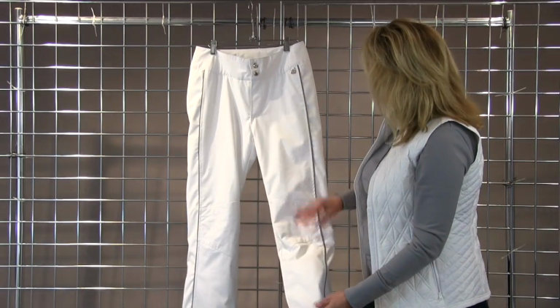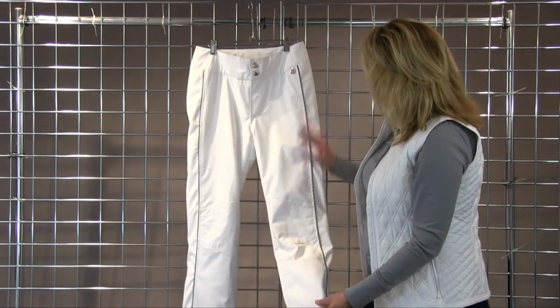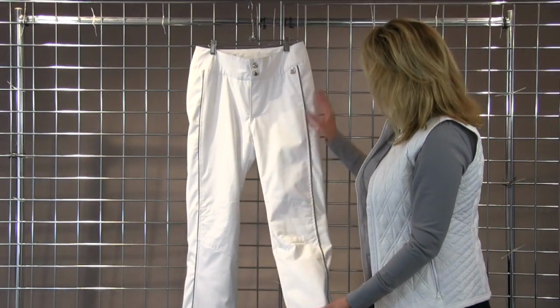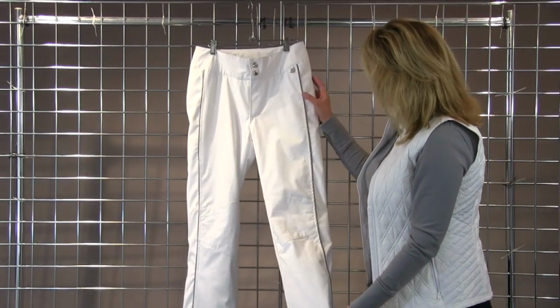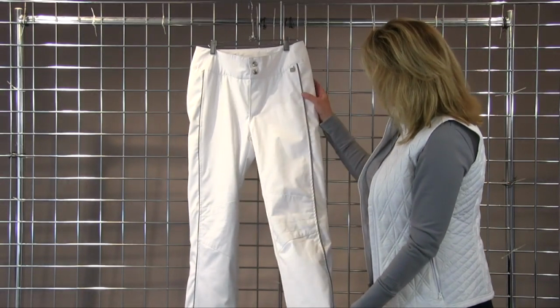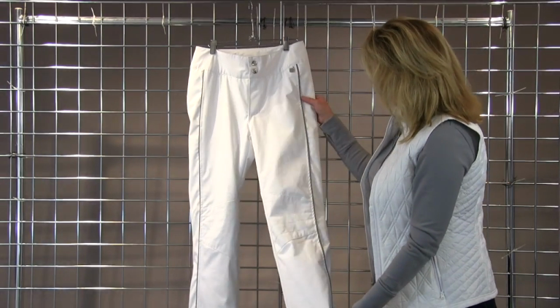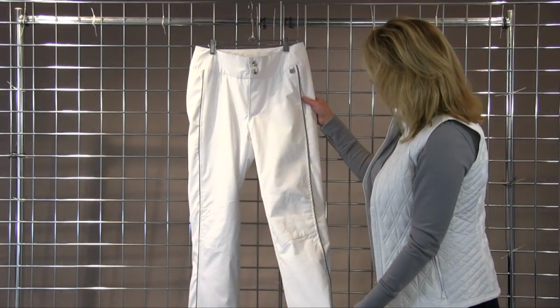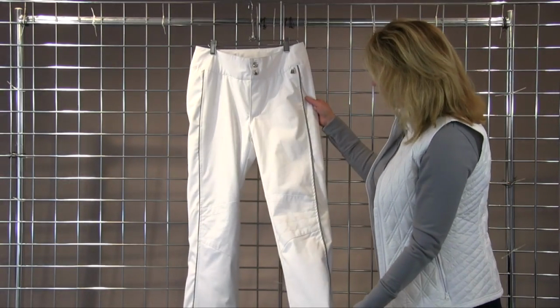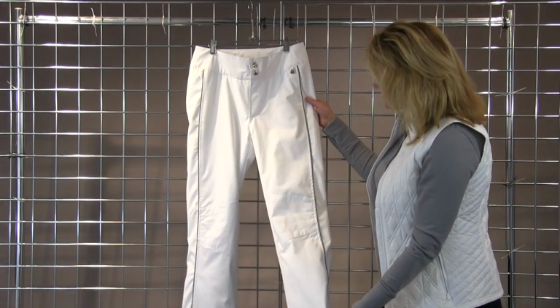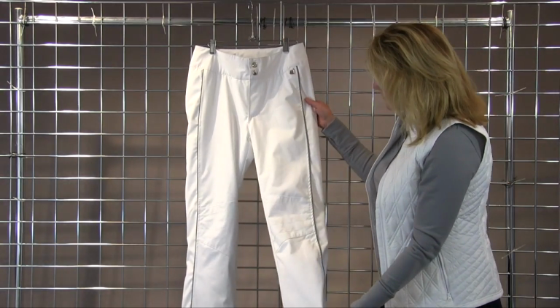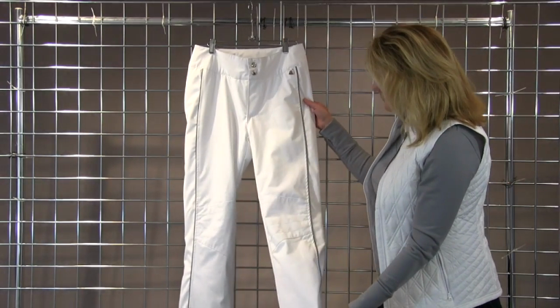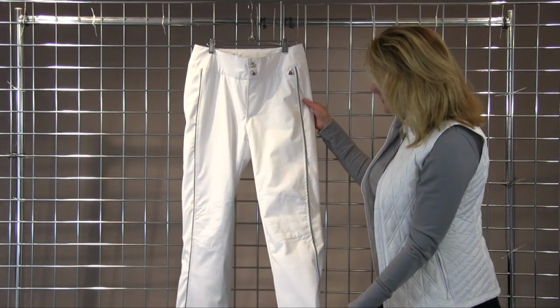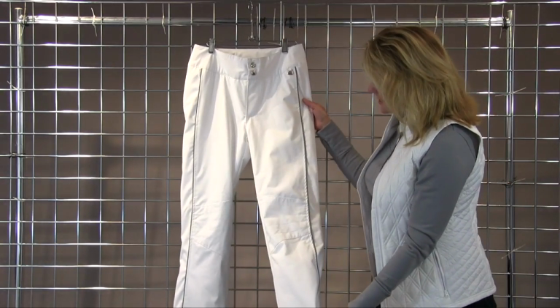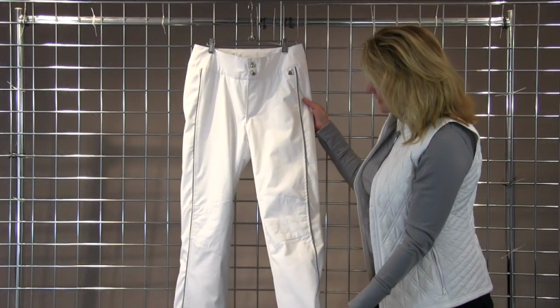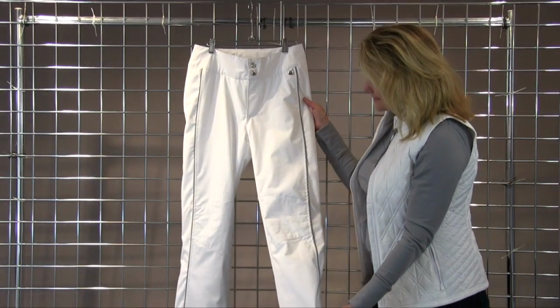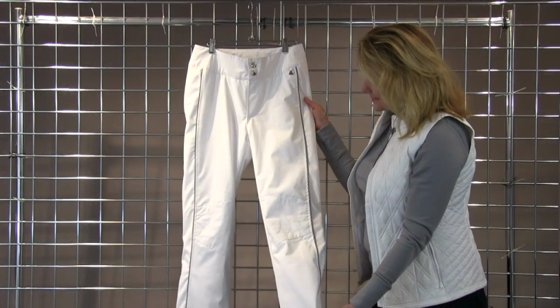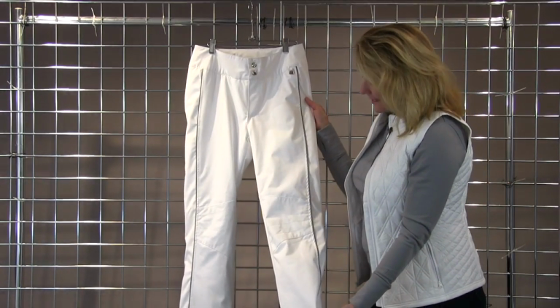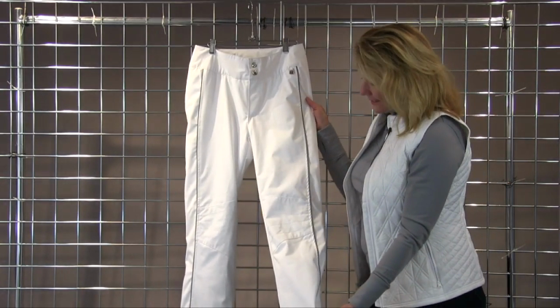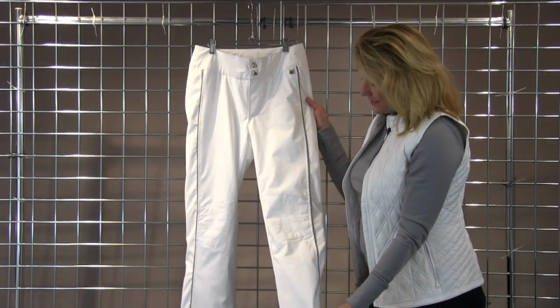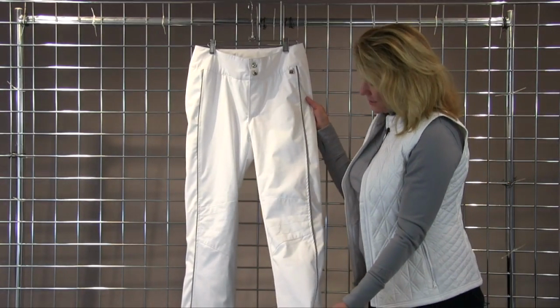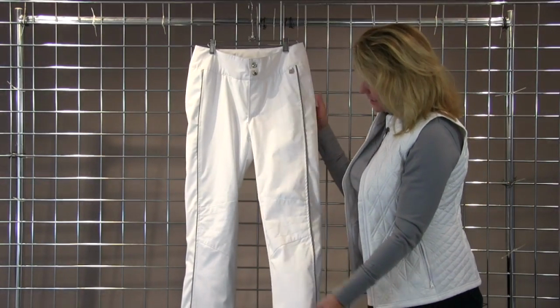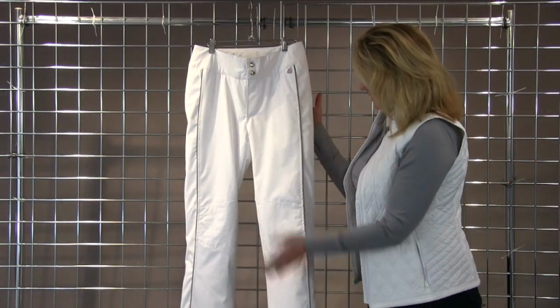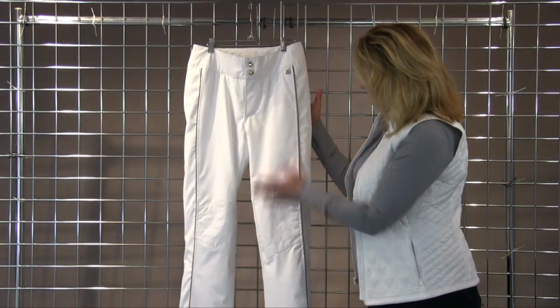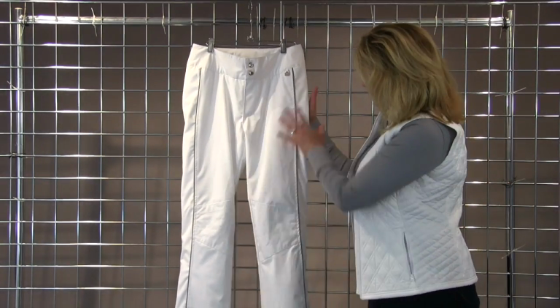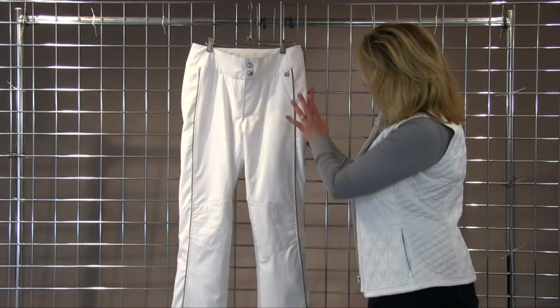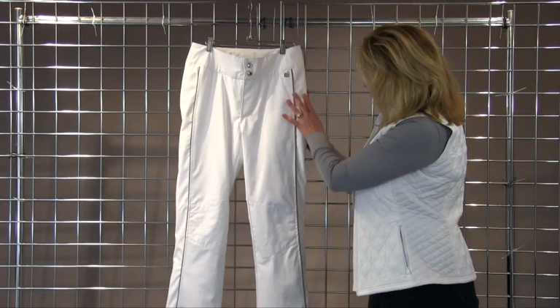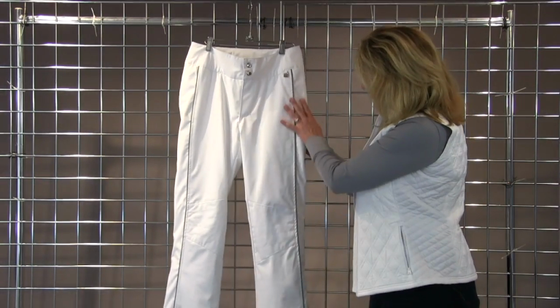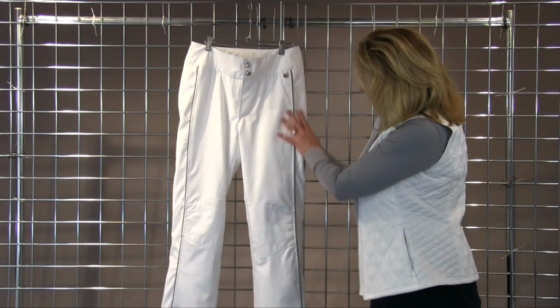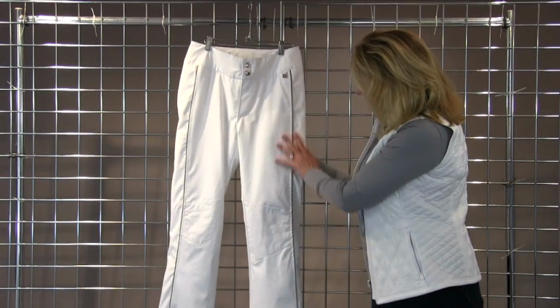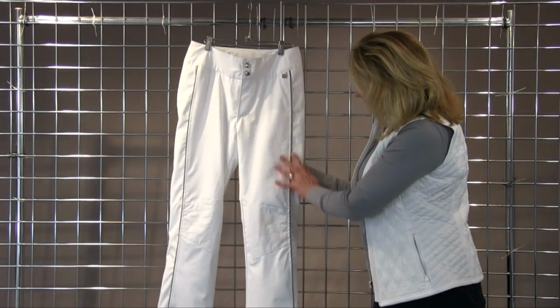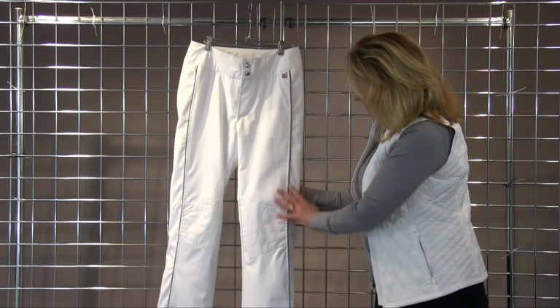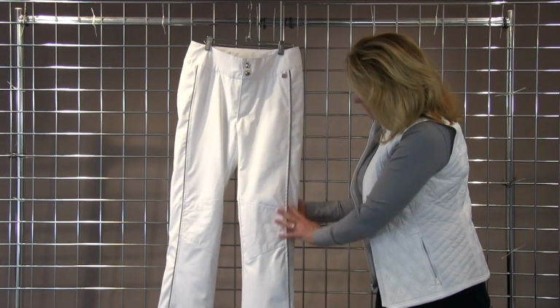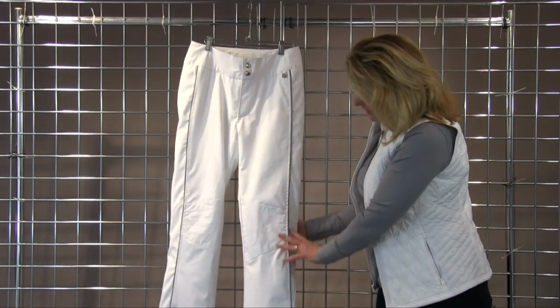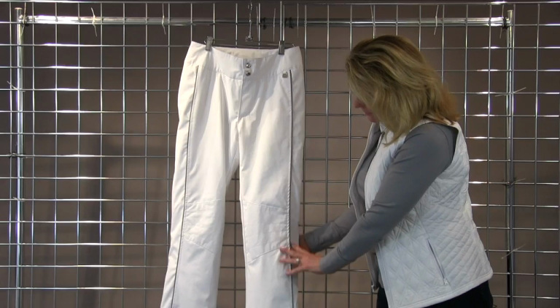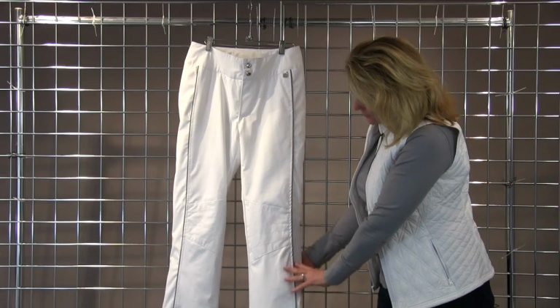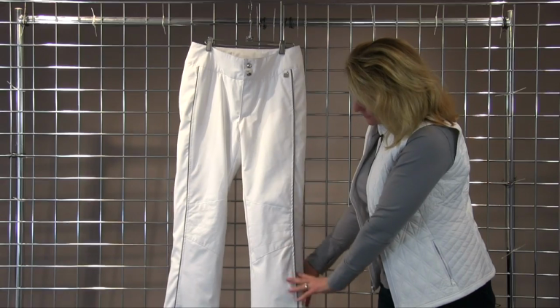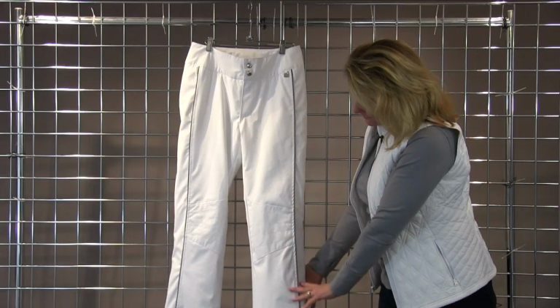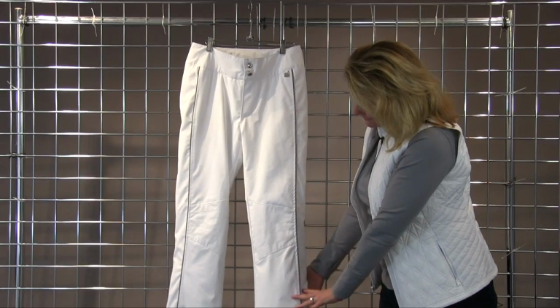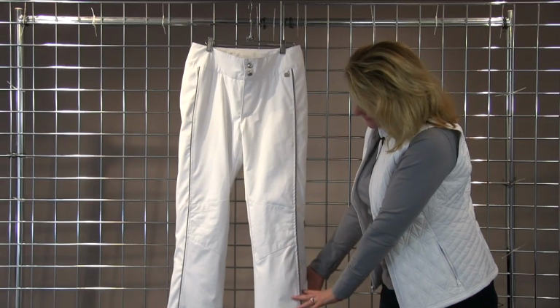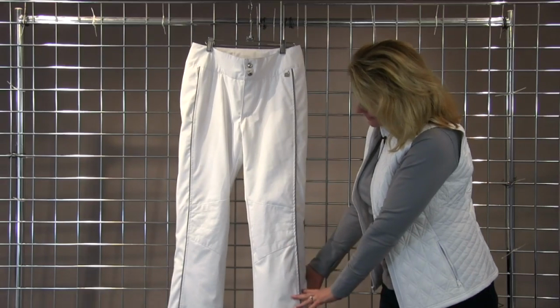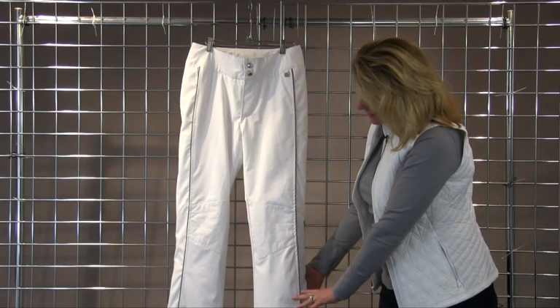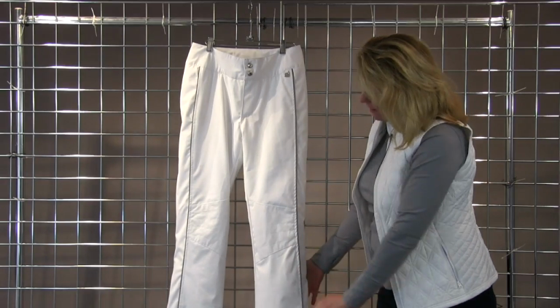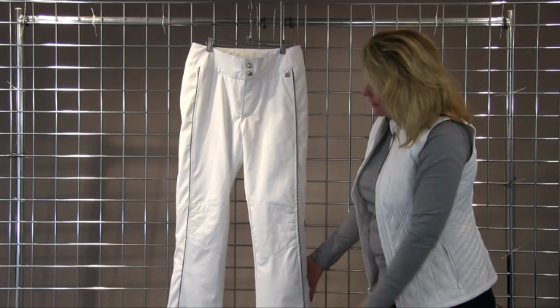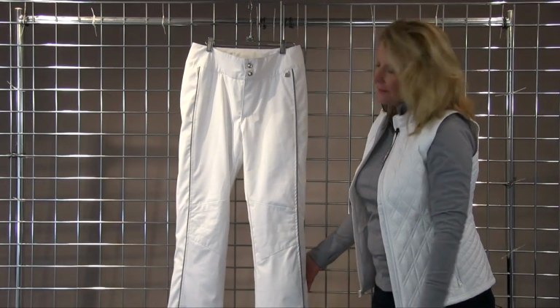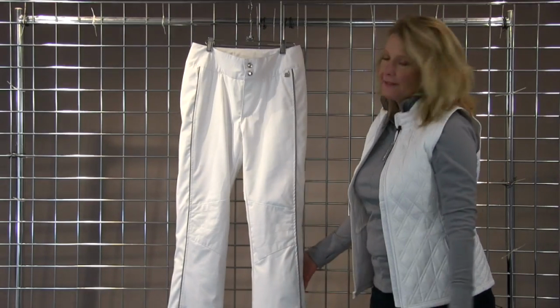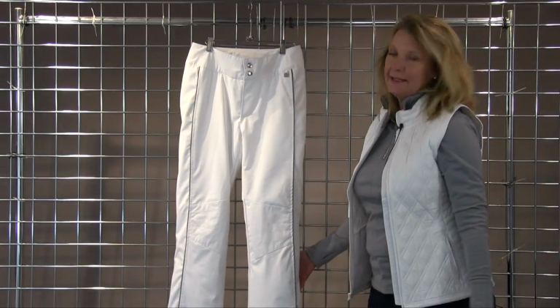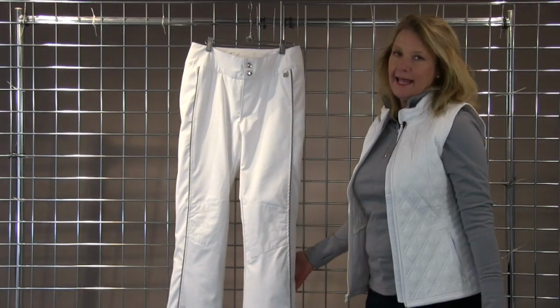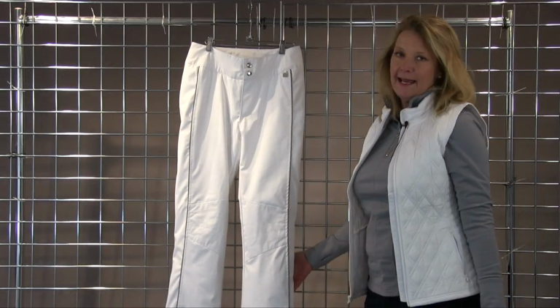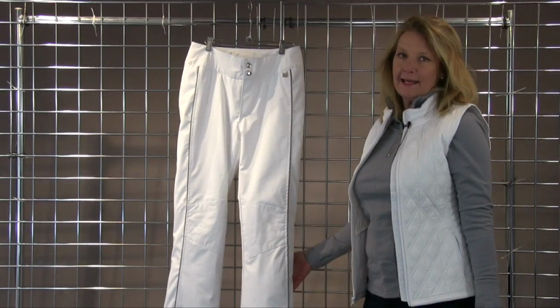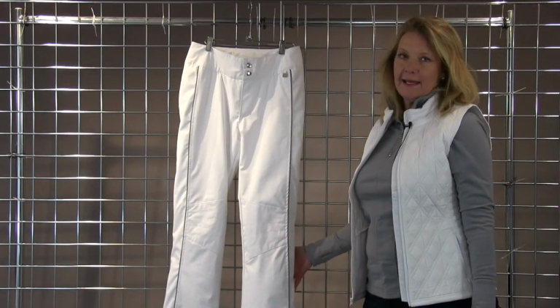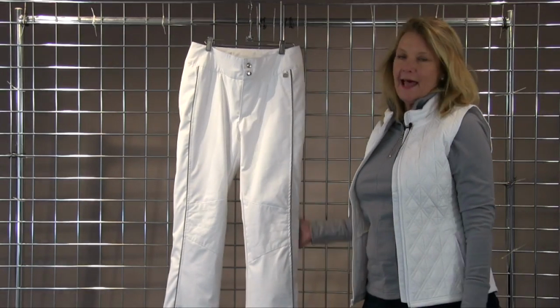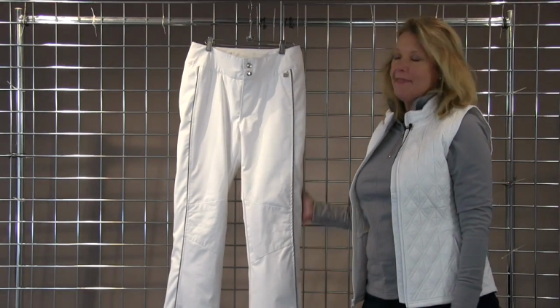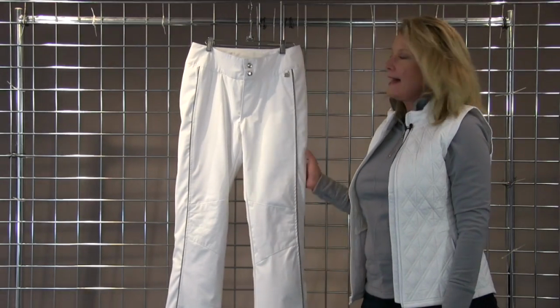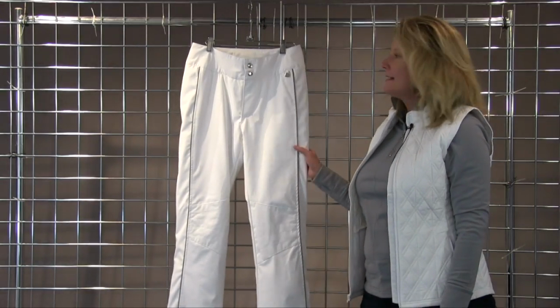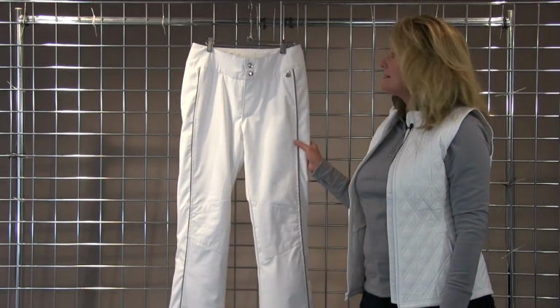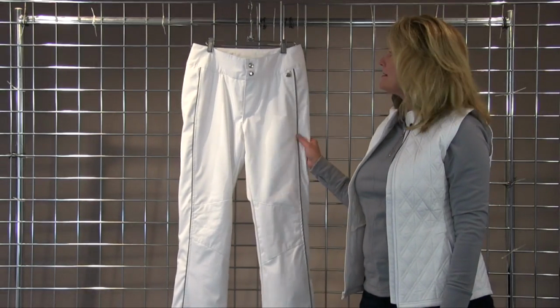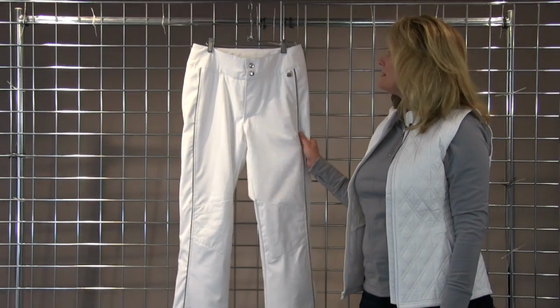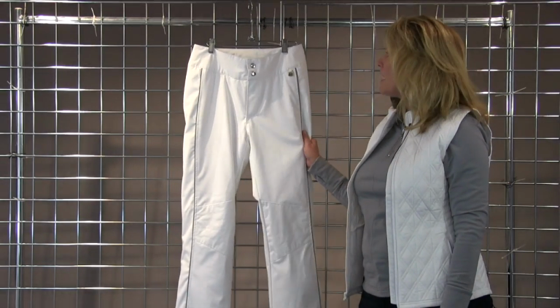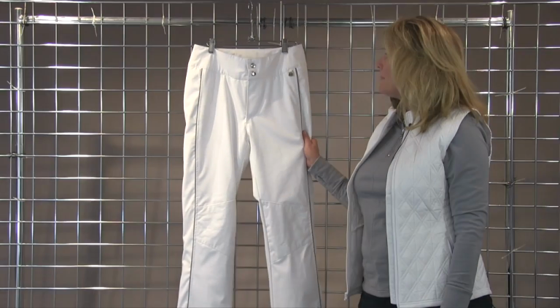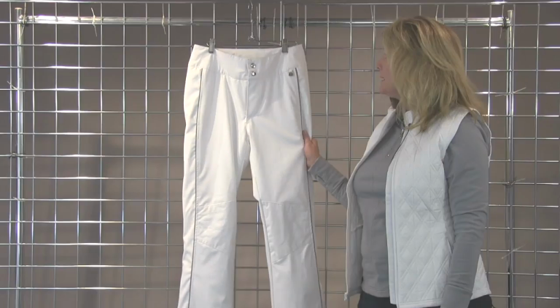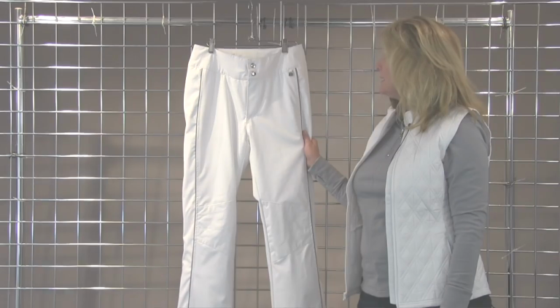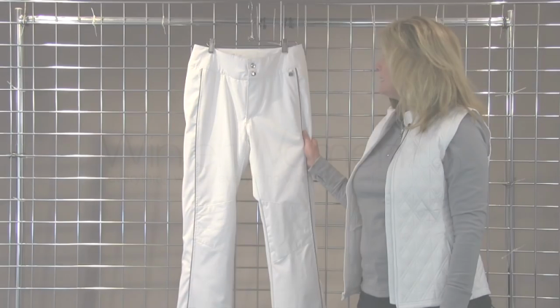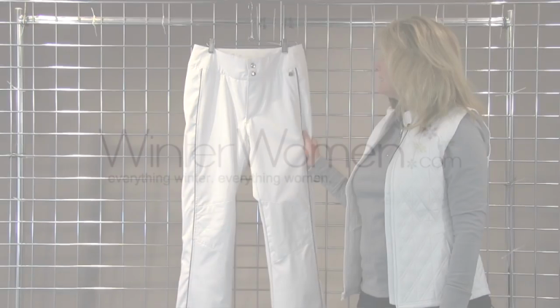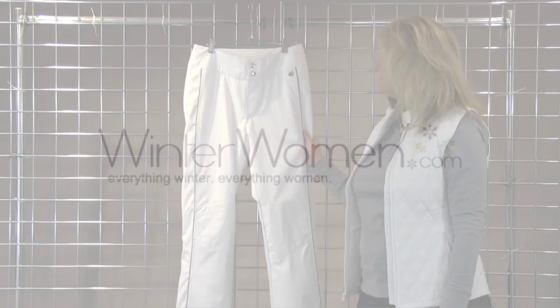And it also fits like a skinny jean, so it's completely narrow and fitted on the leg. And that is the Dominique.